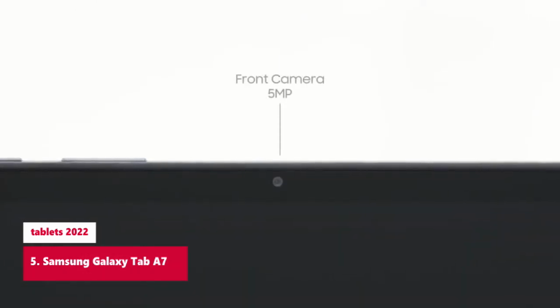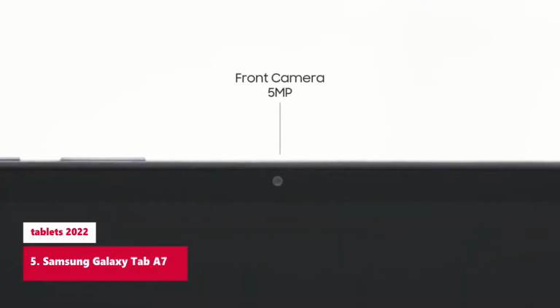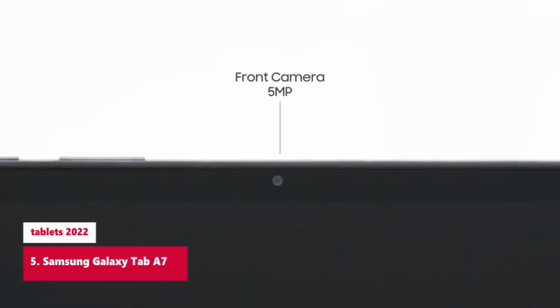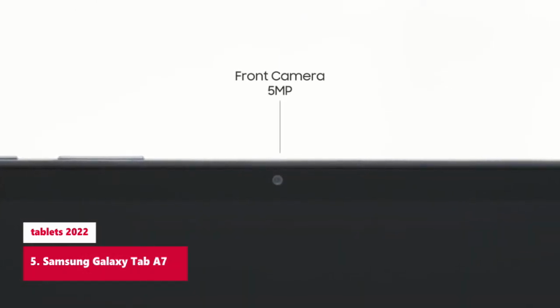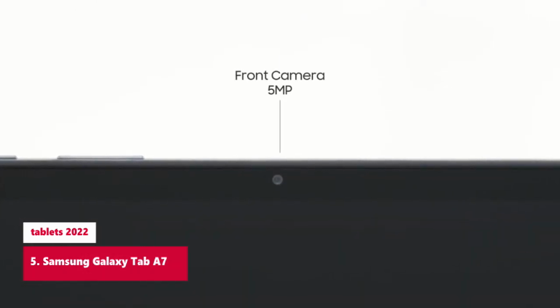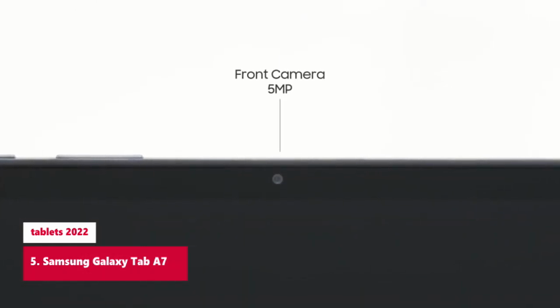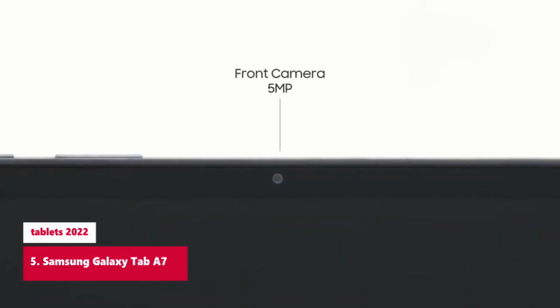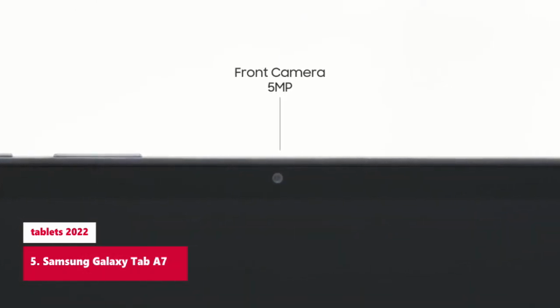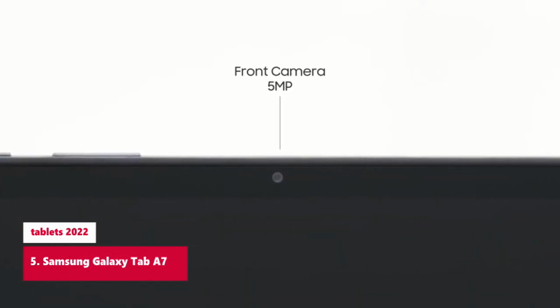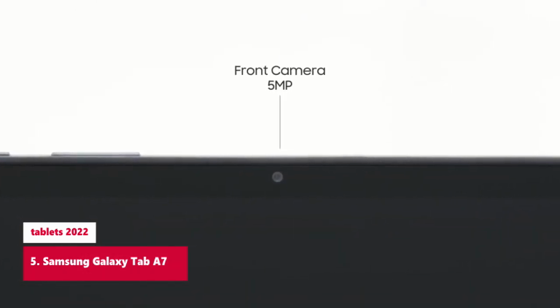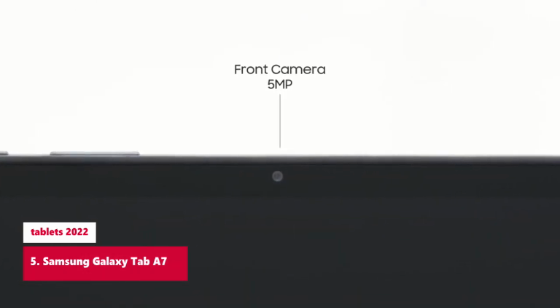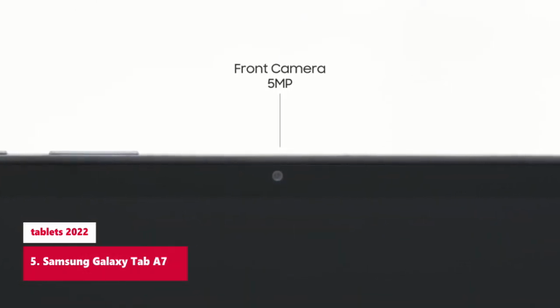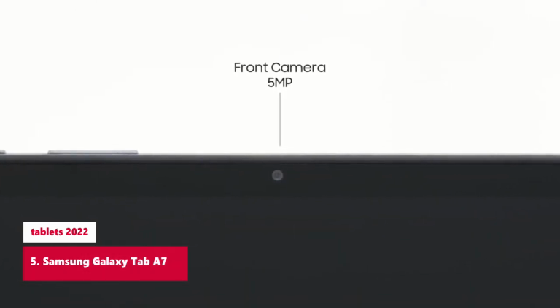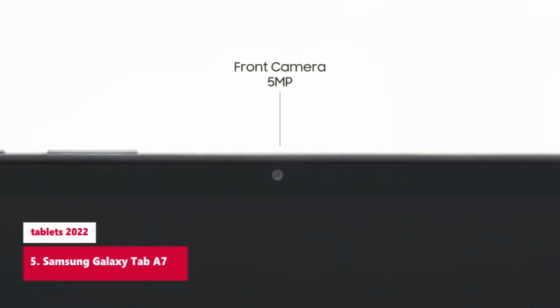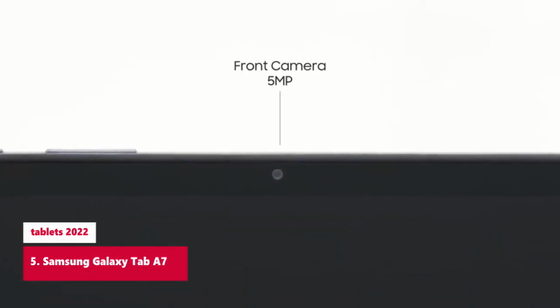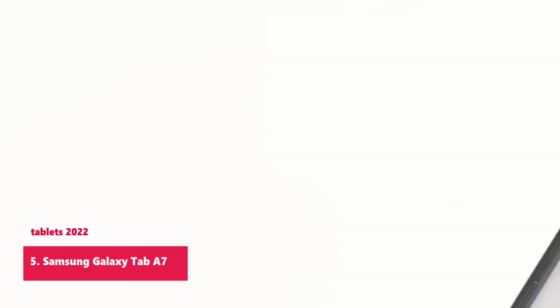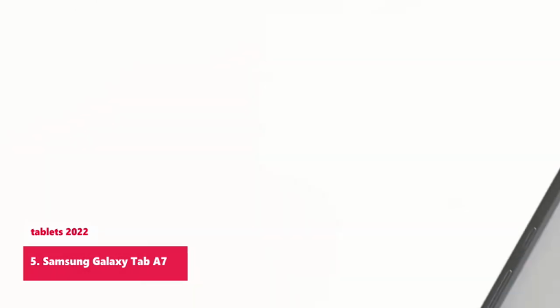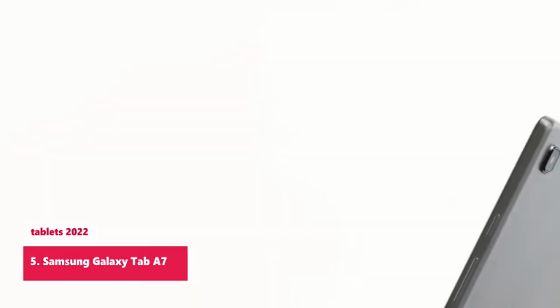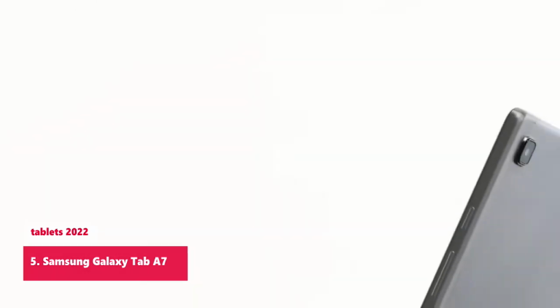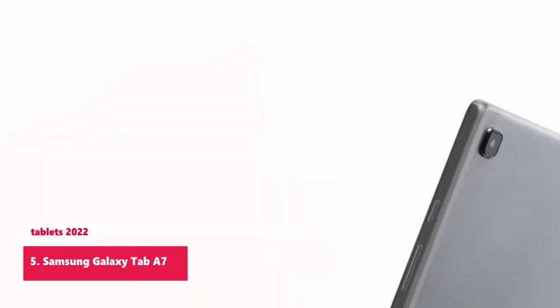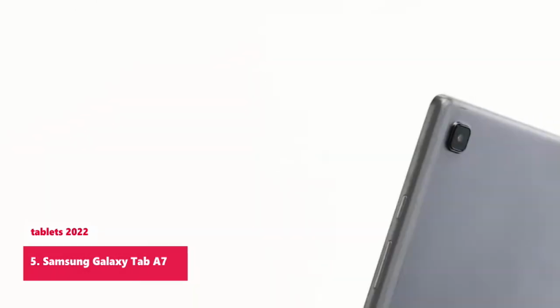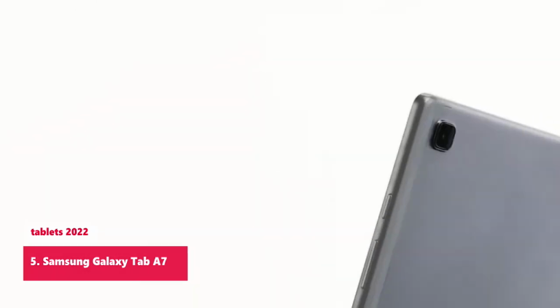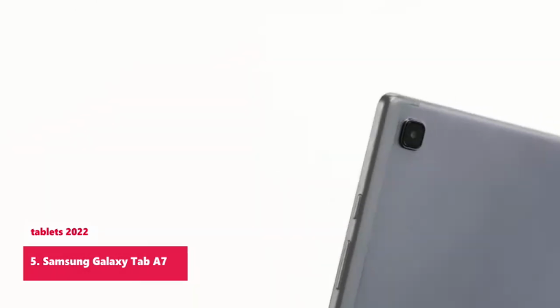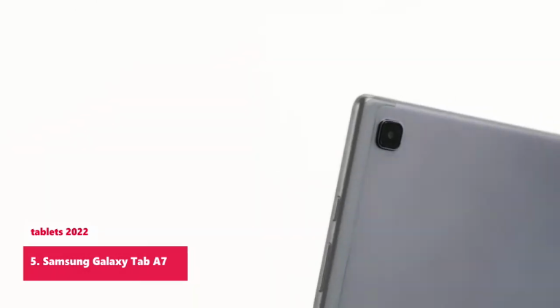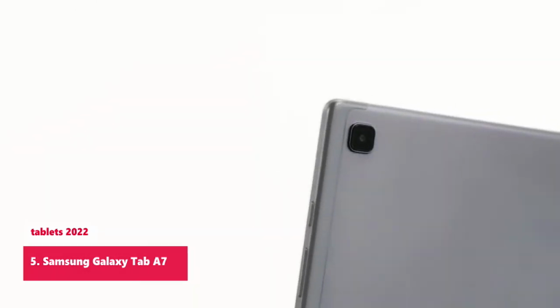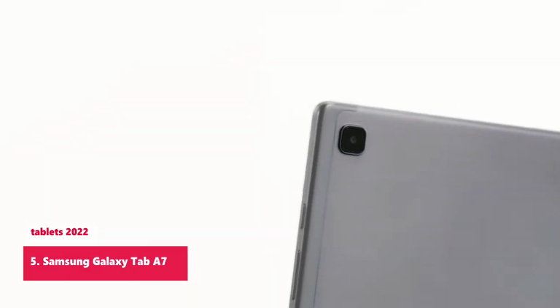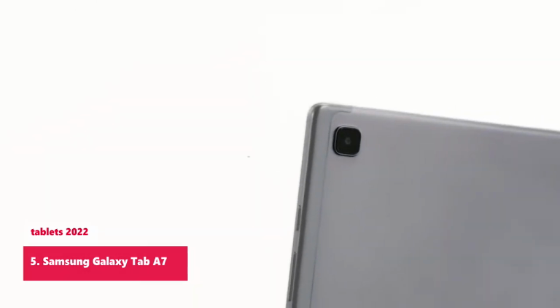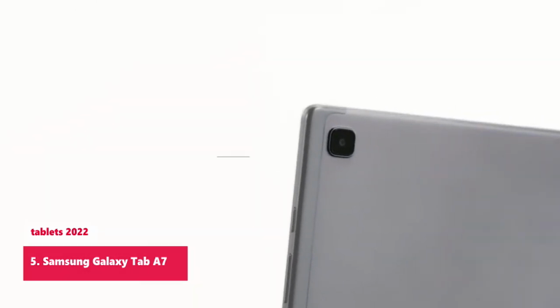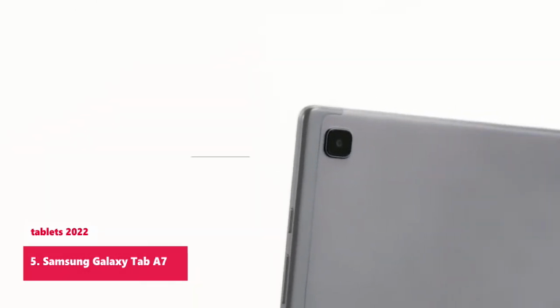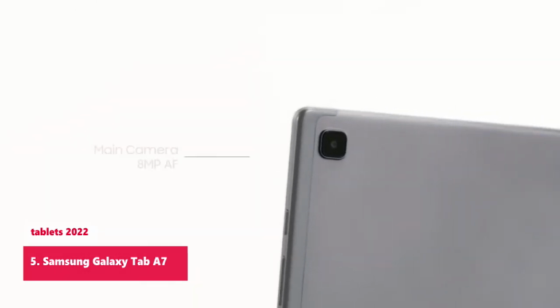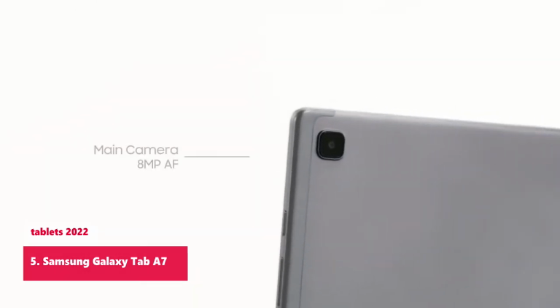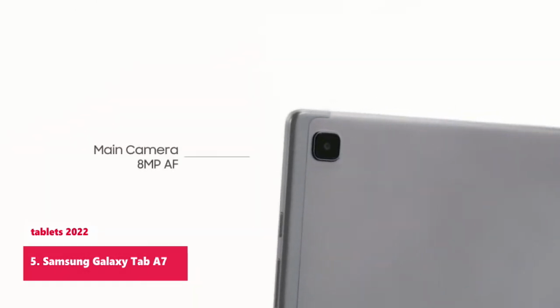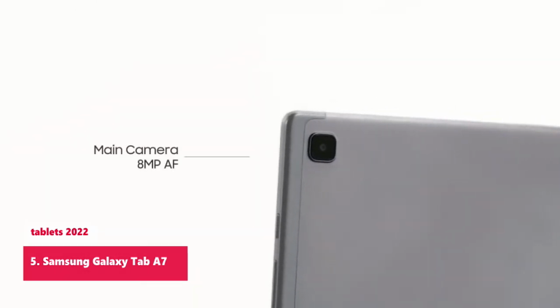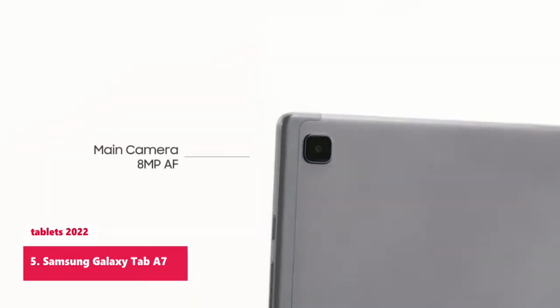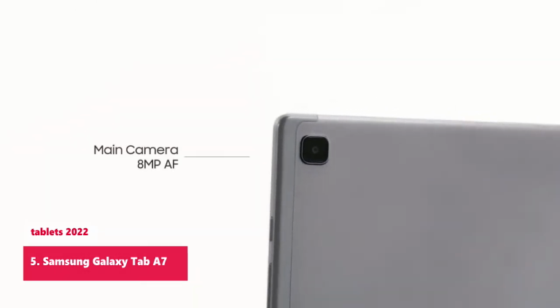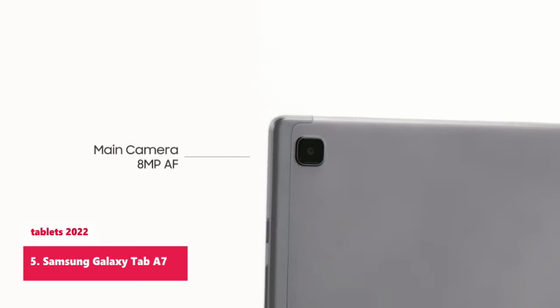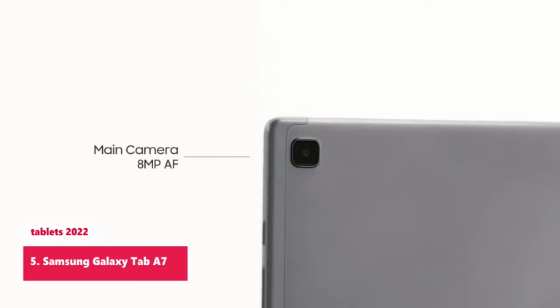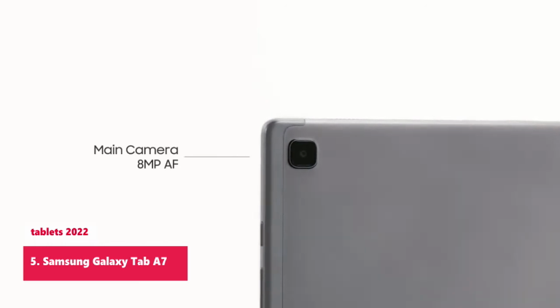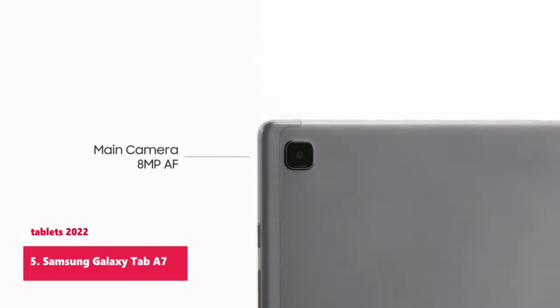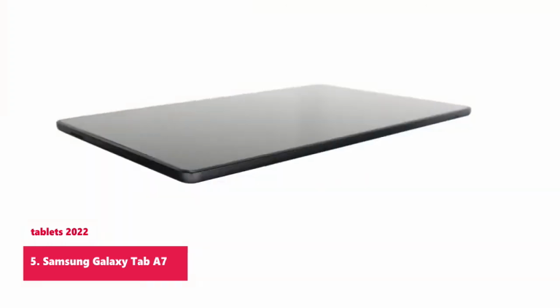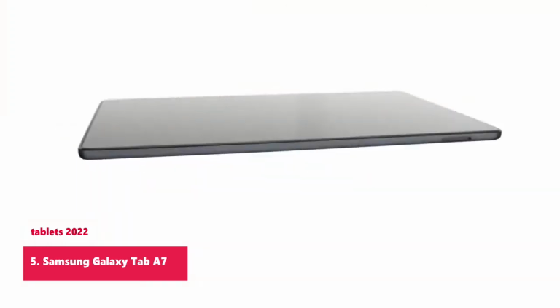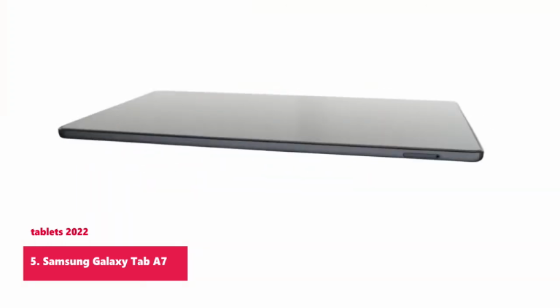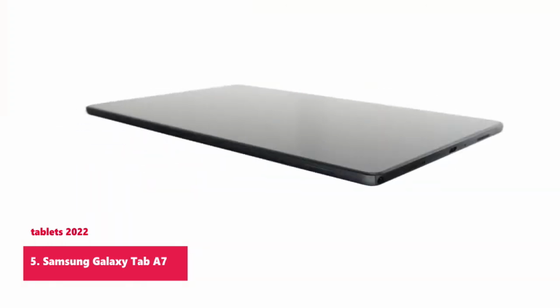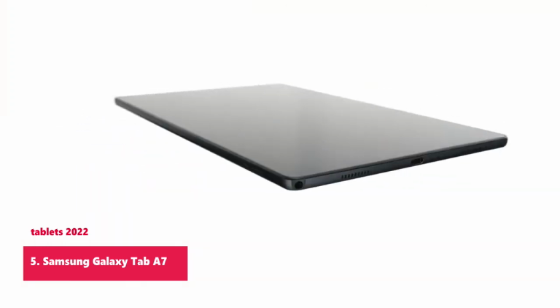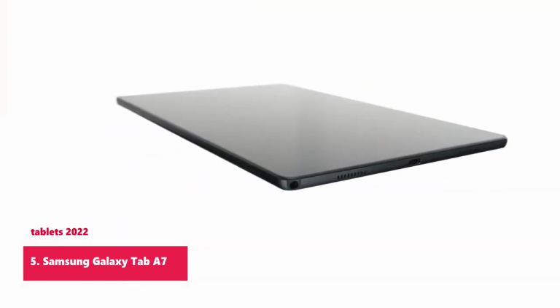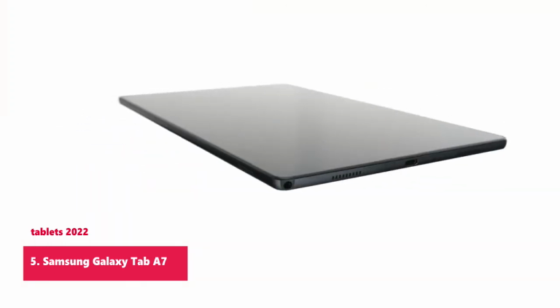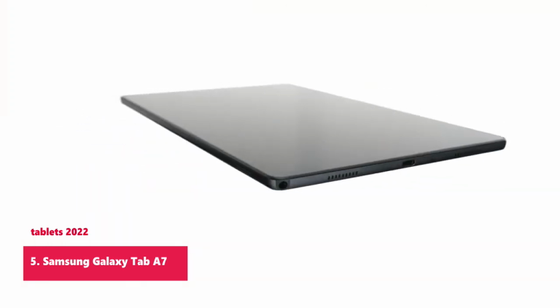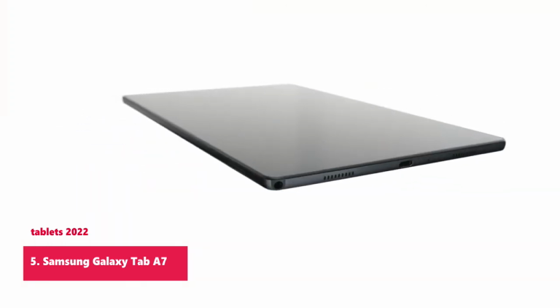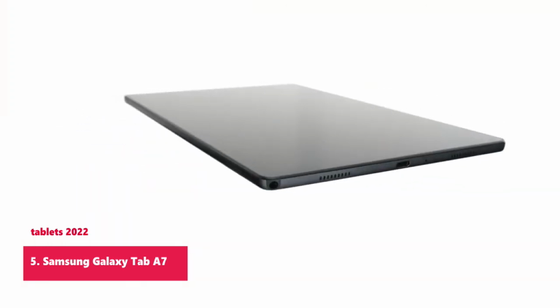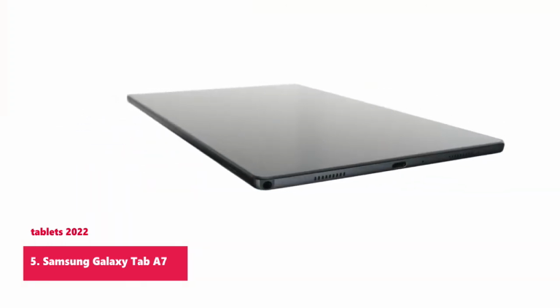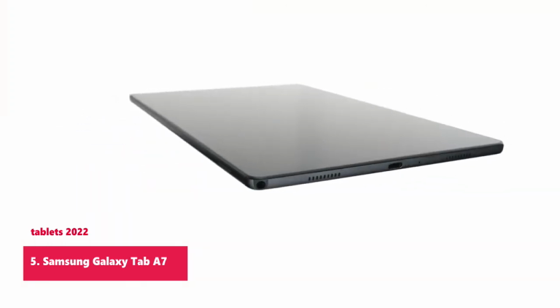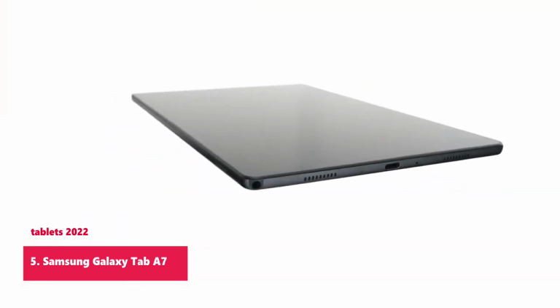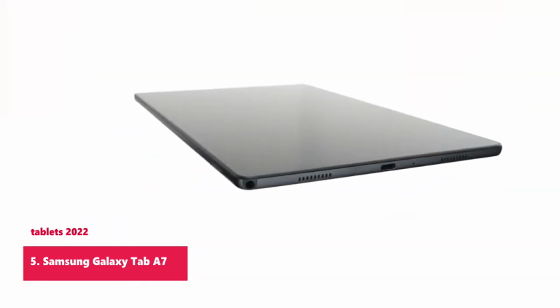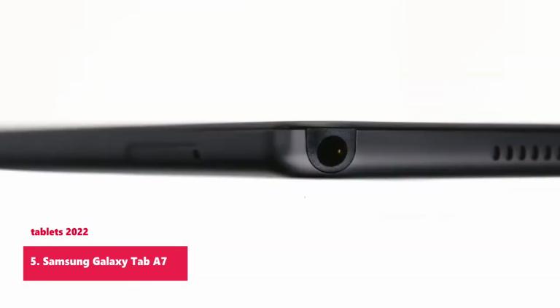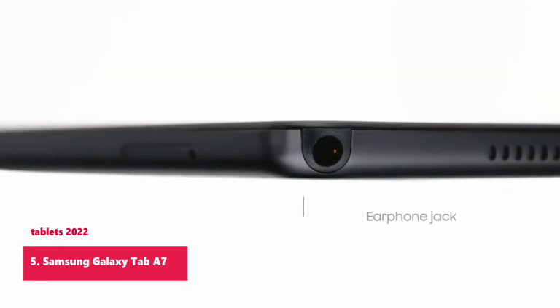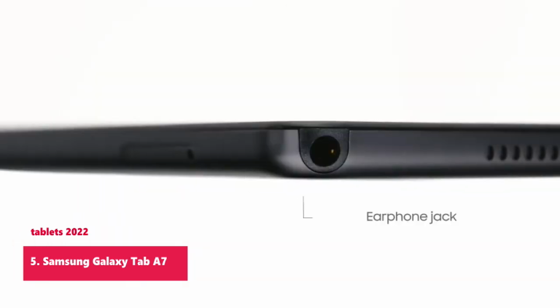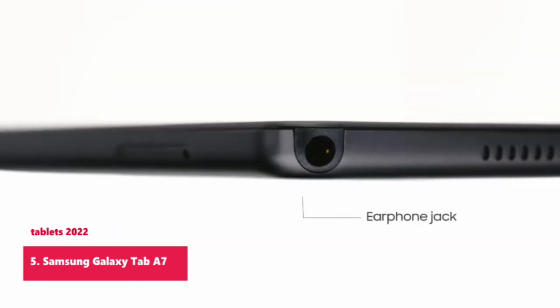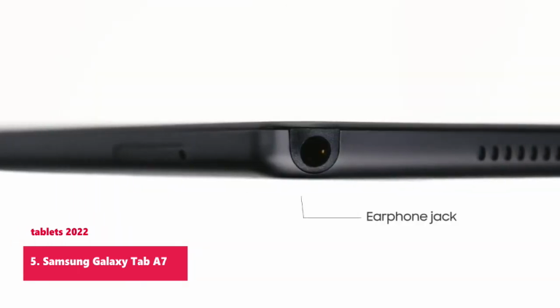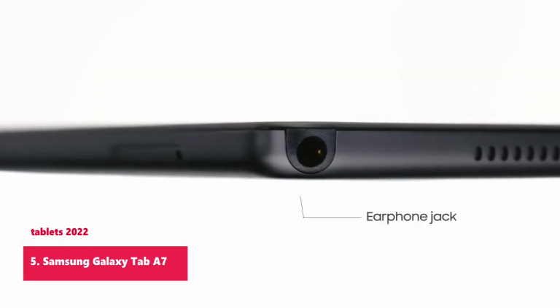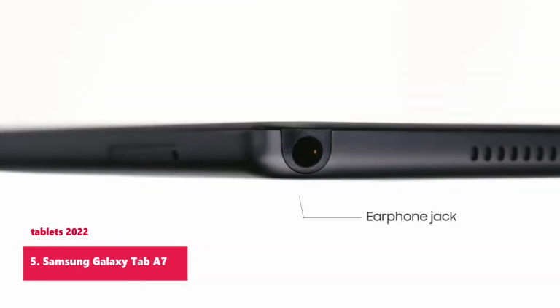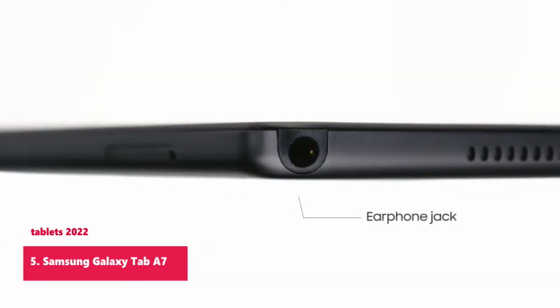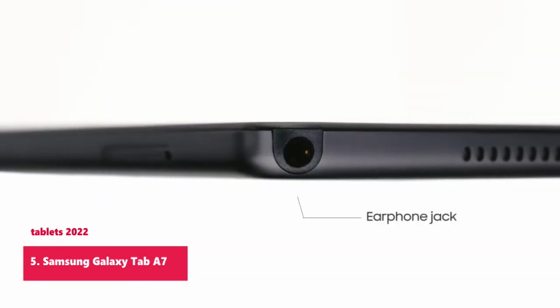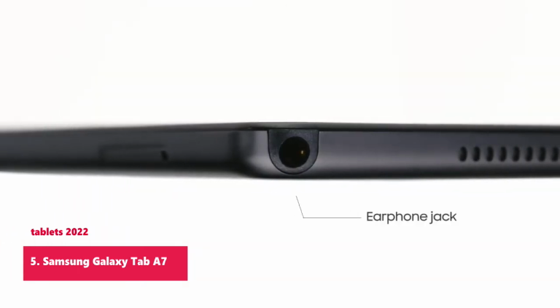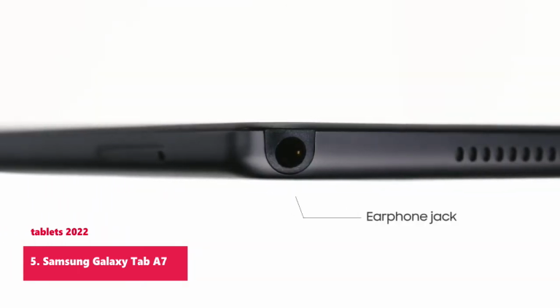Premium Entertainment on us with purchase of Galaxy Tab A7. Get 2 months of free YouTube Premium and 6 months of free Spotify Premium.